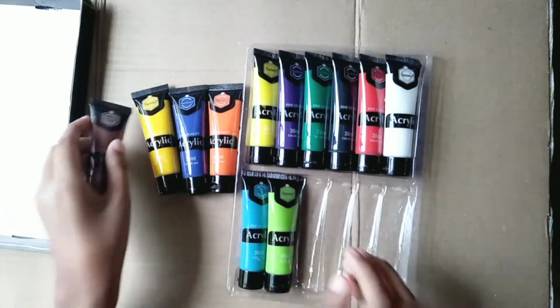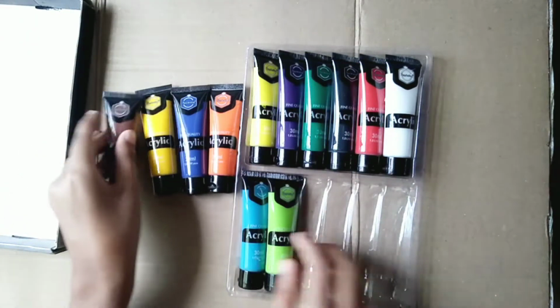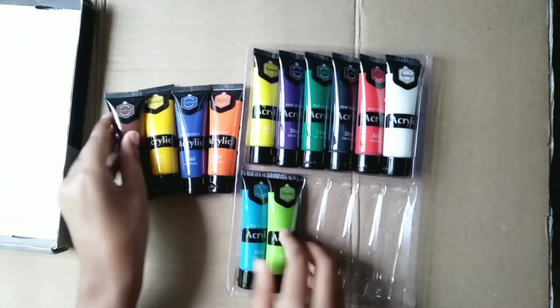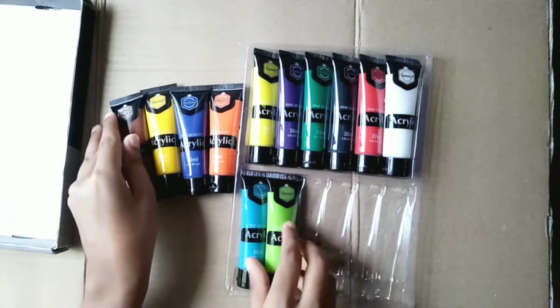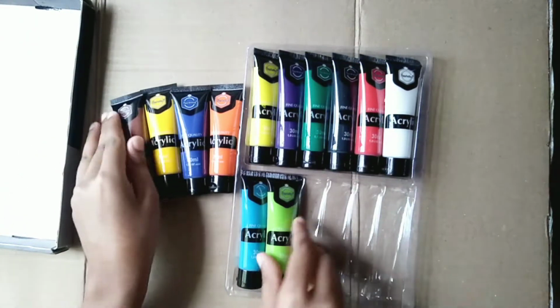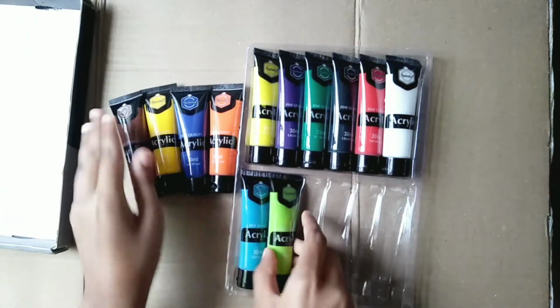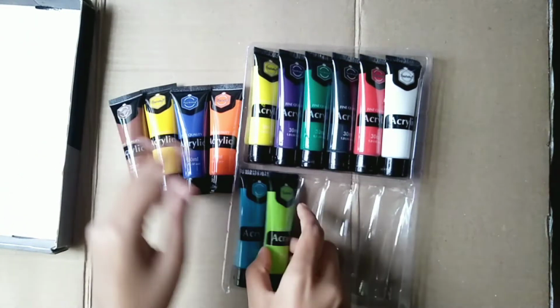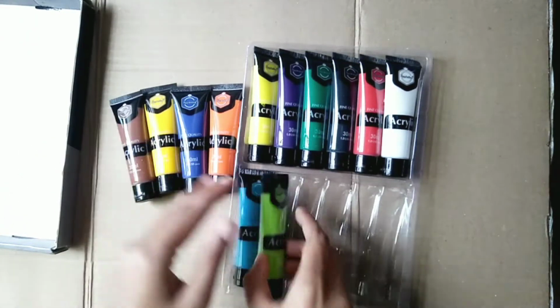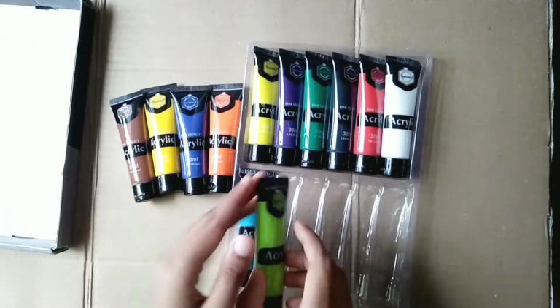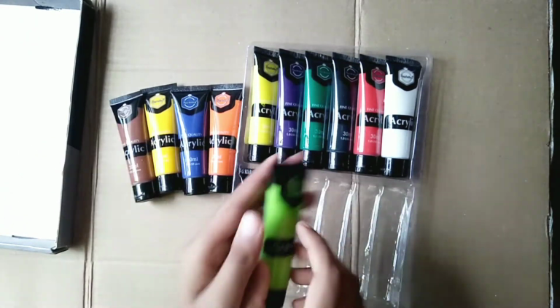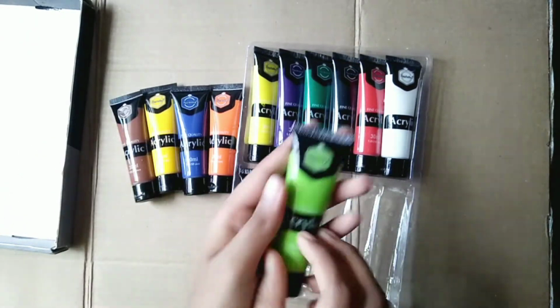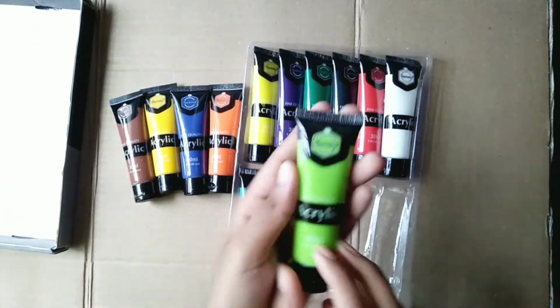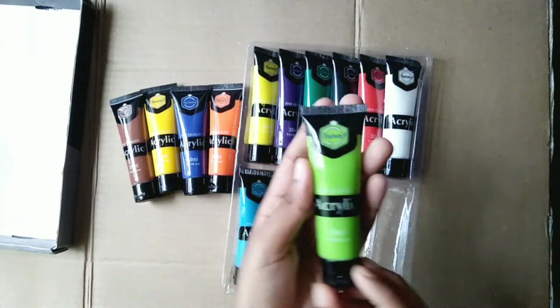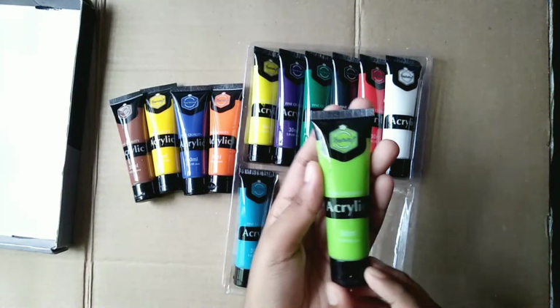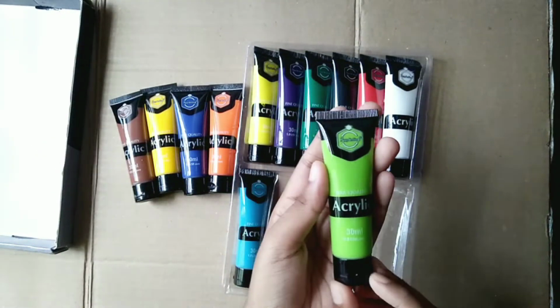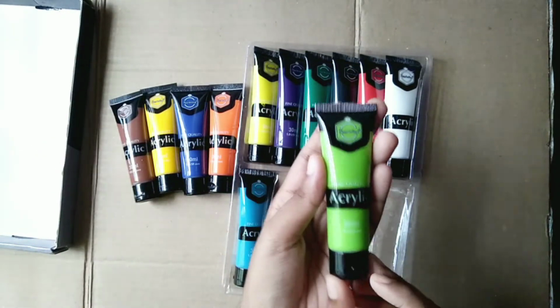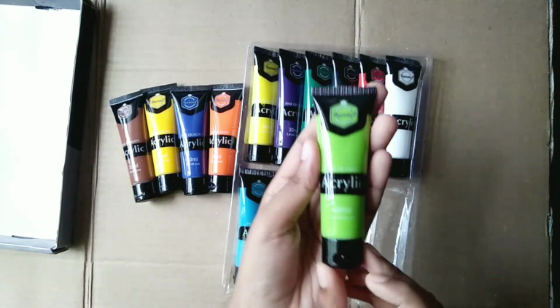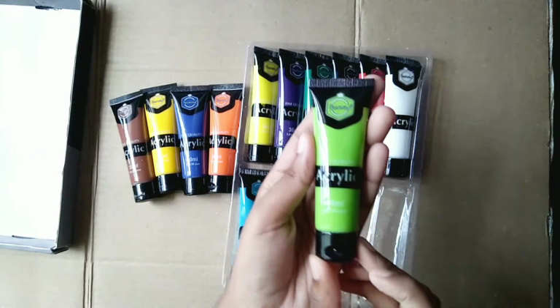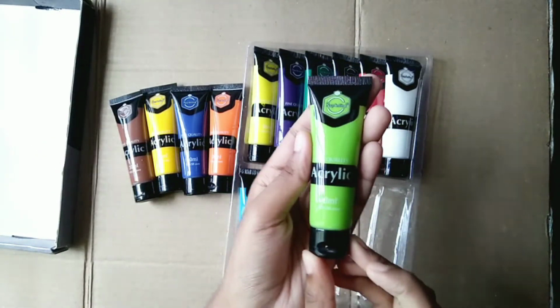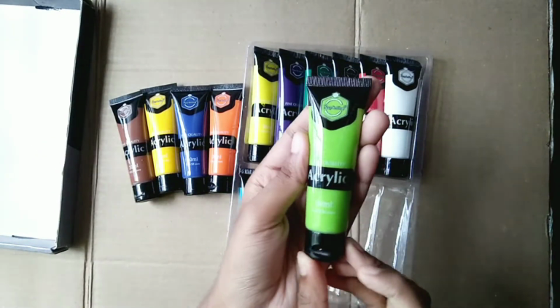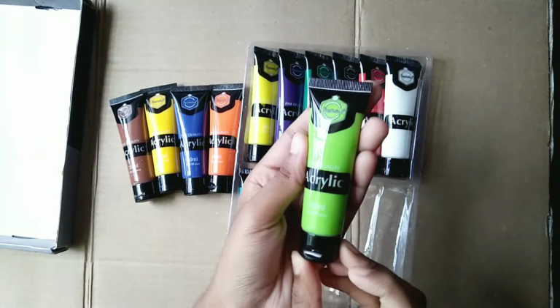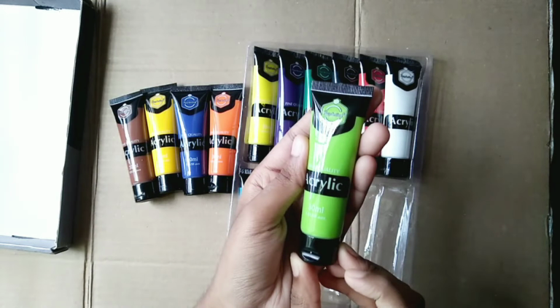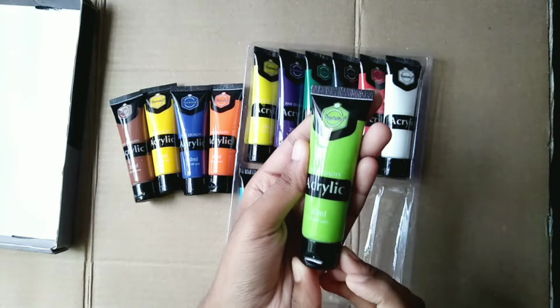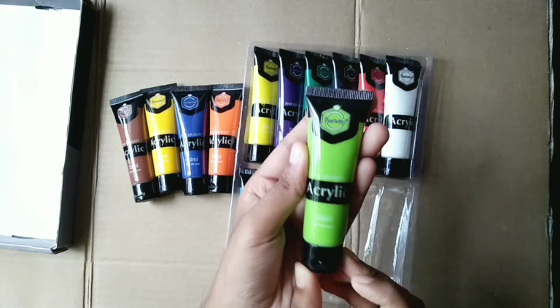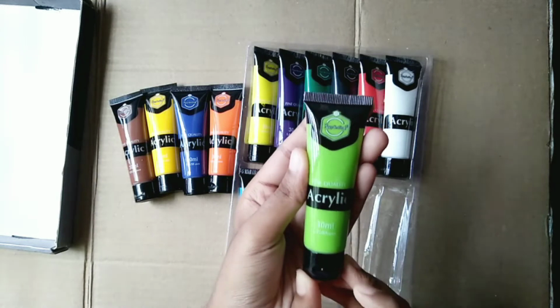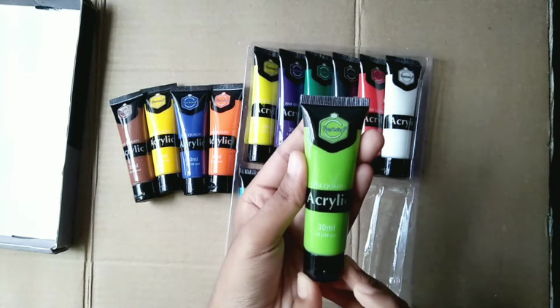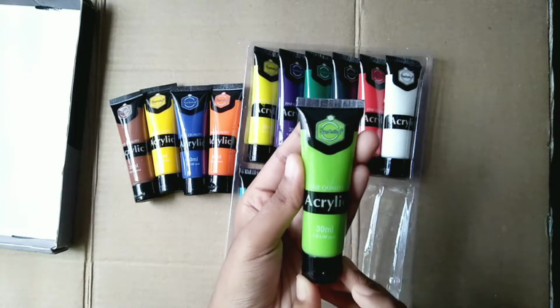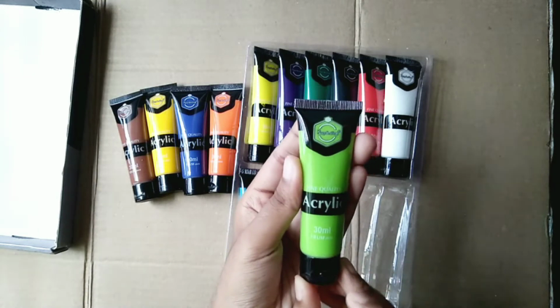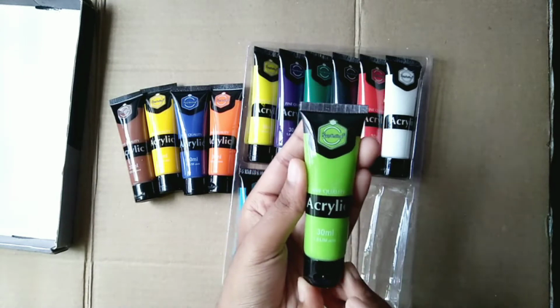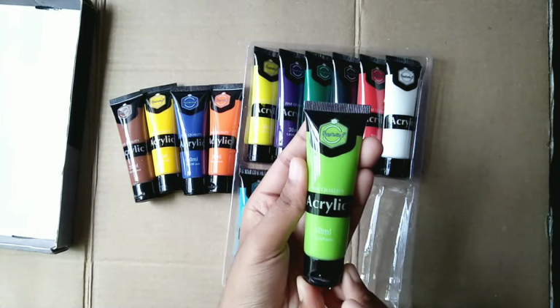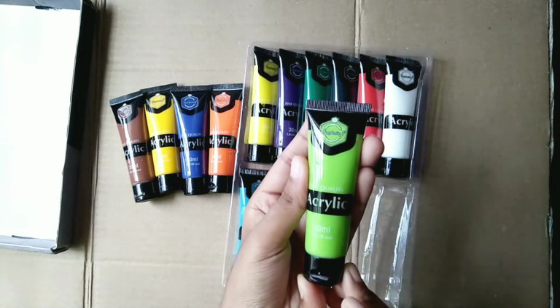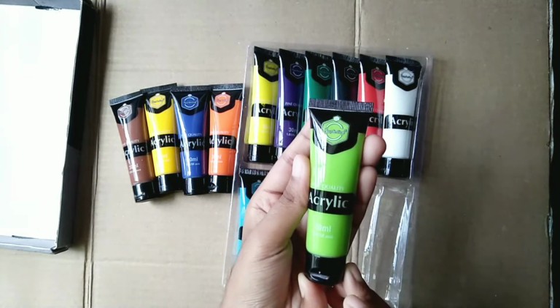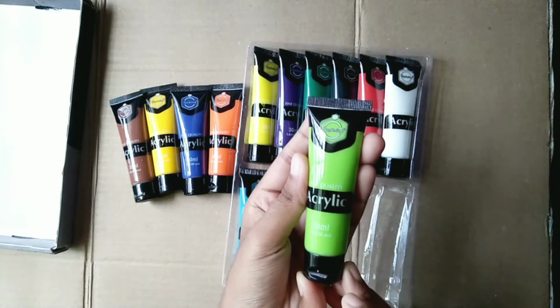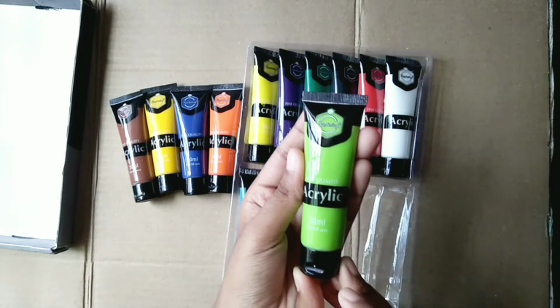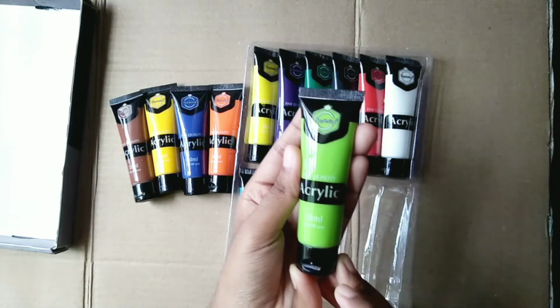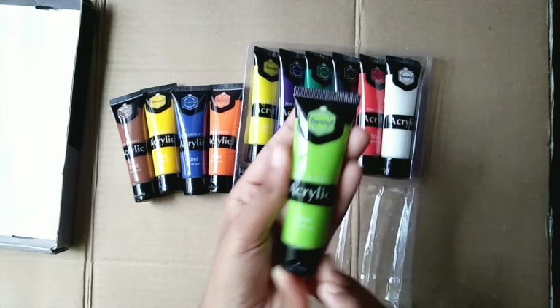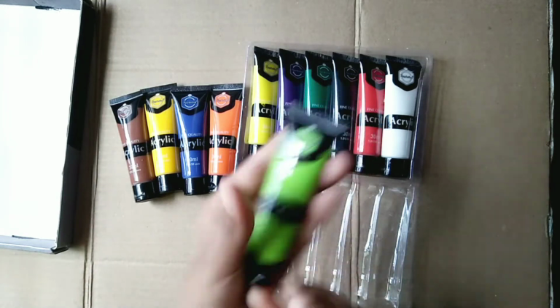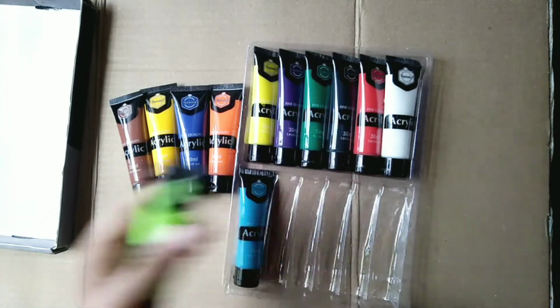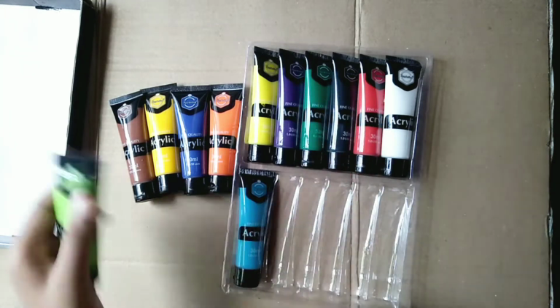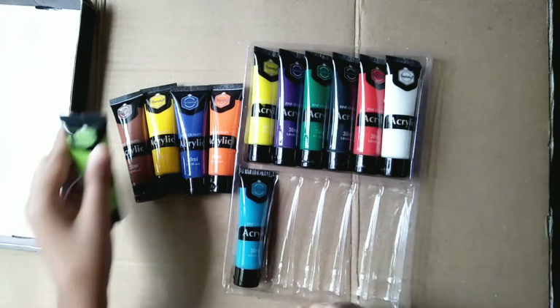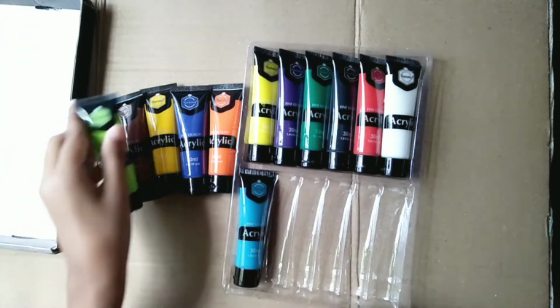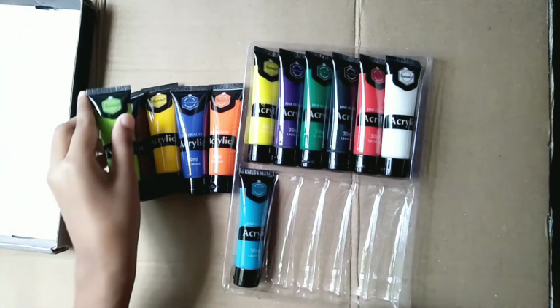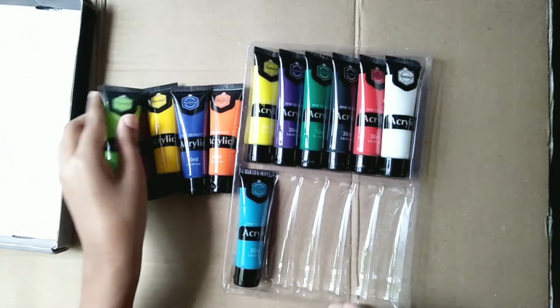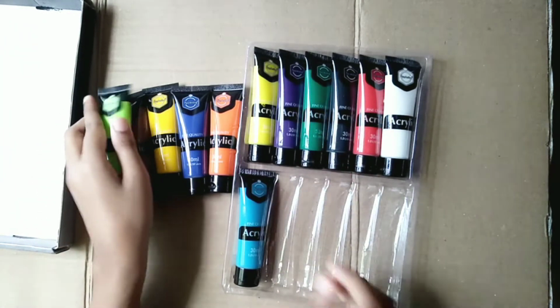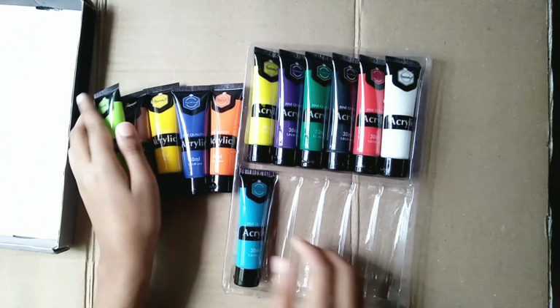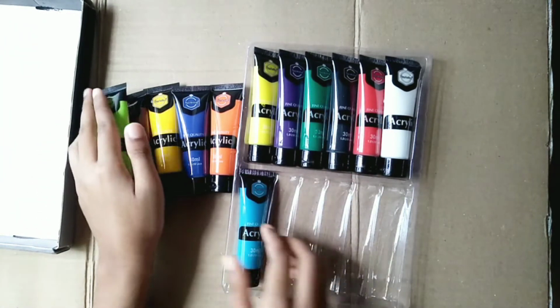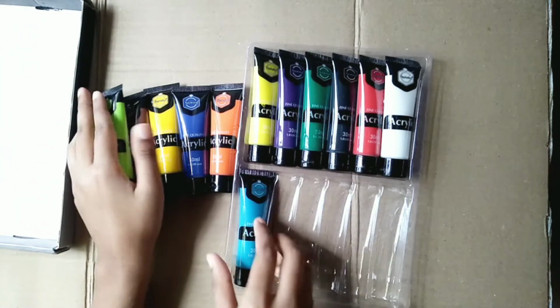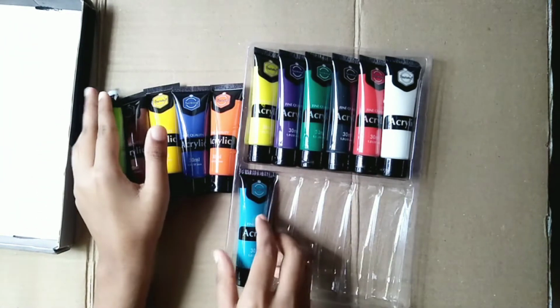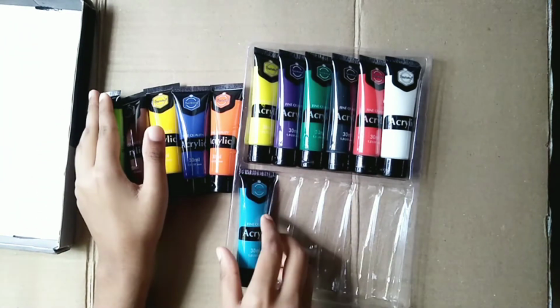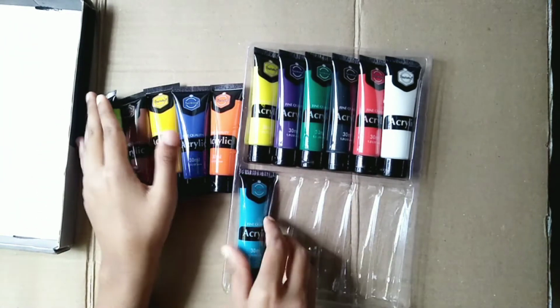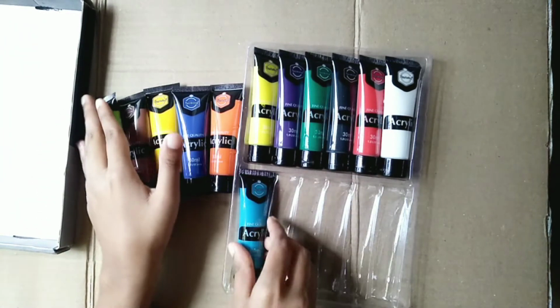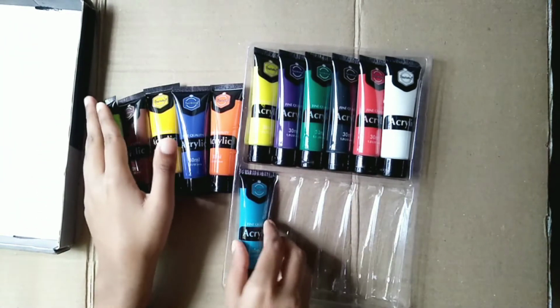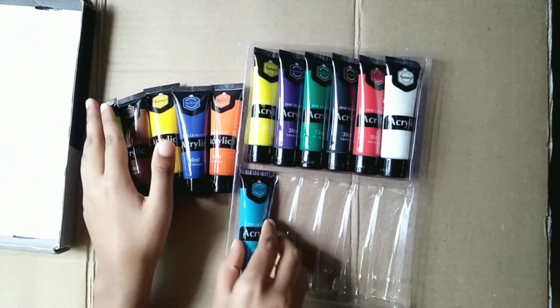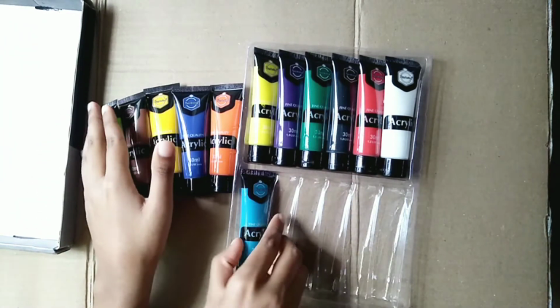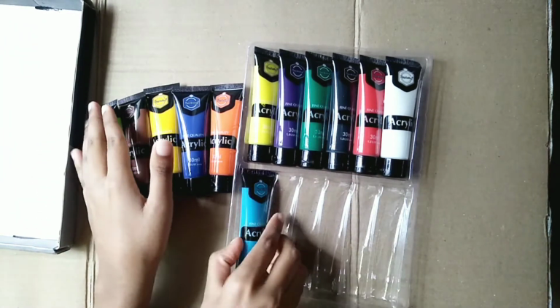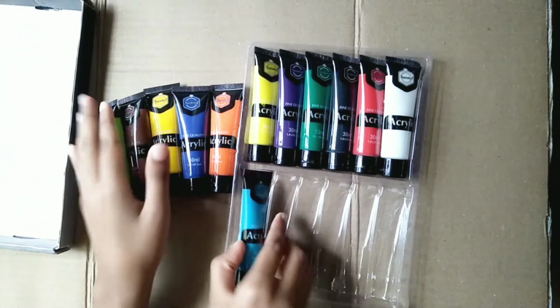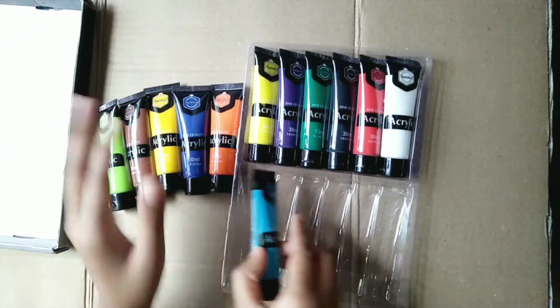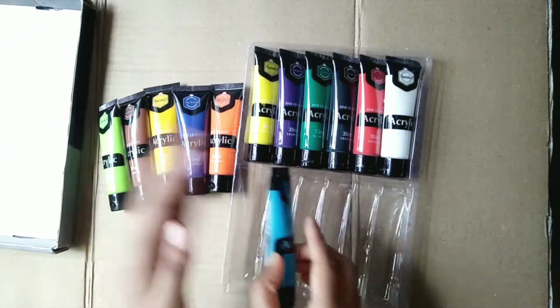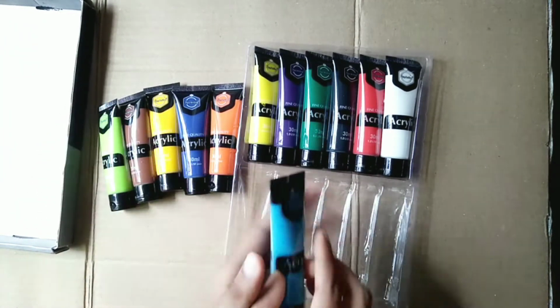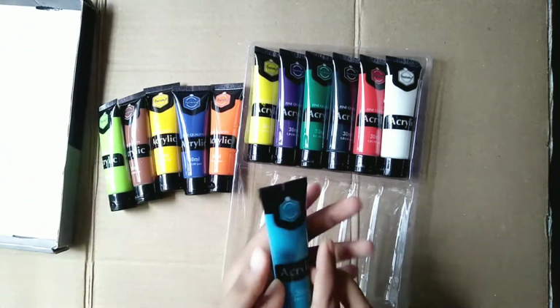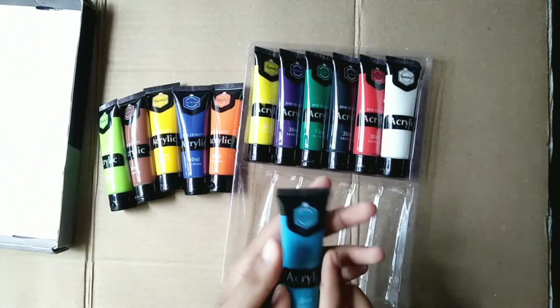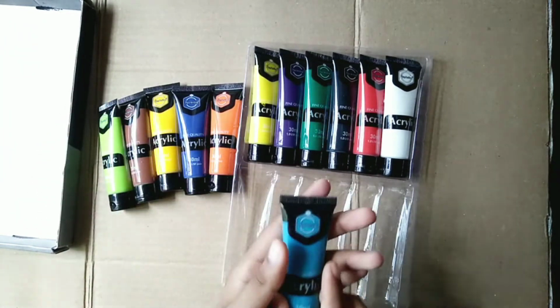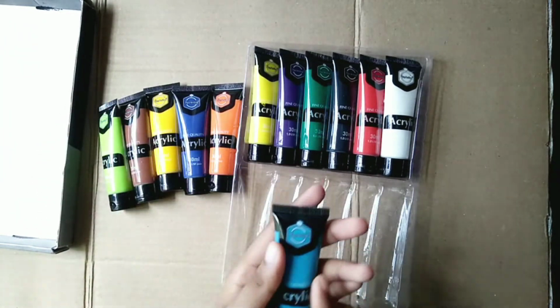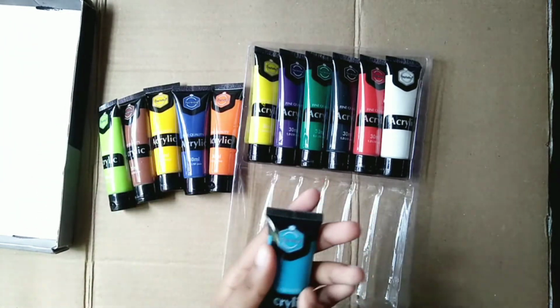You can't imagine the colors of this paint set — it is super, super awesome.